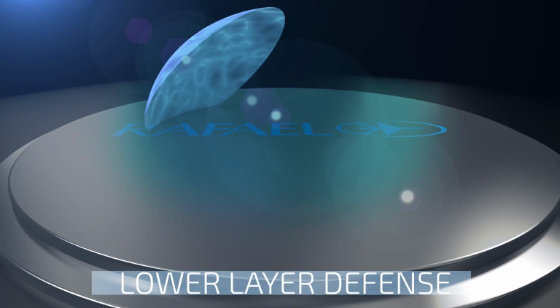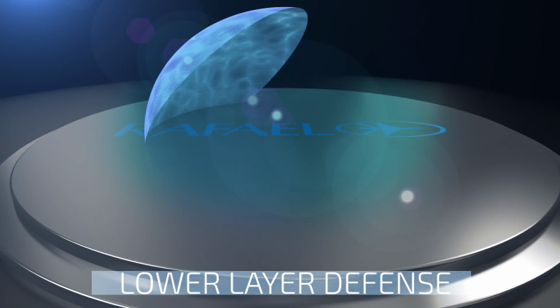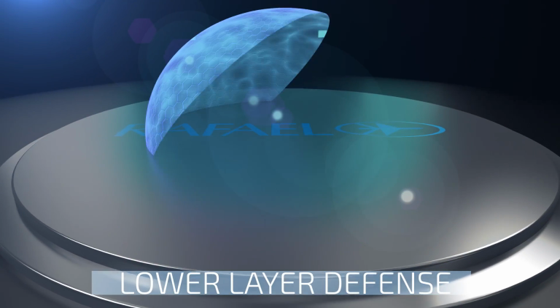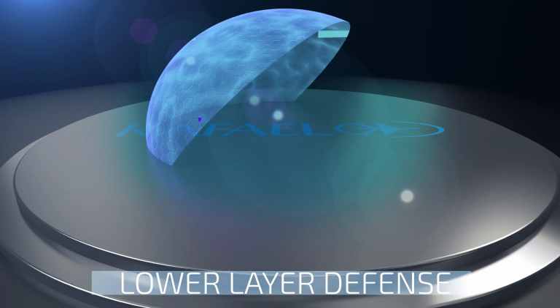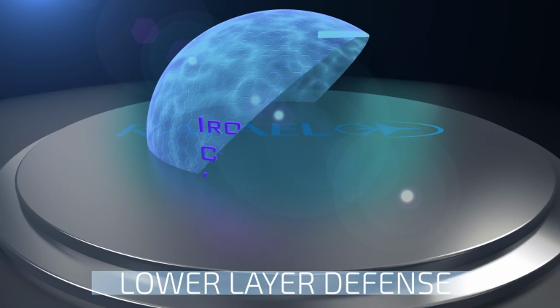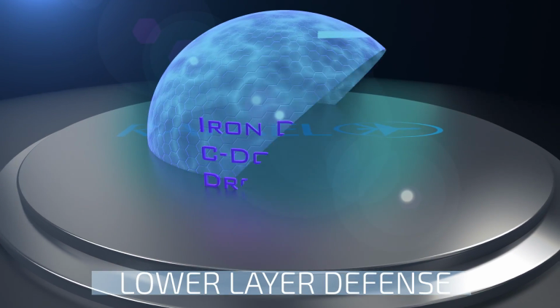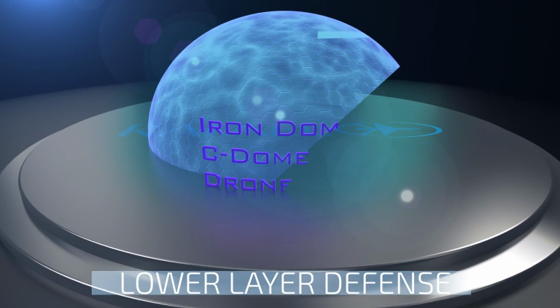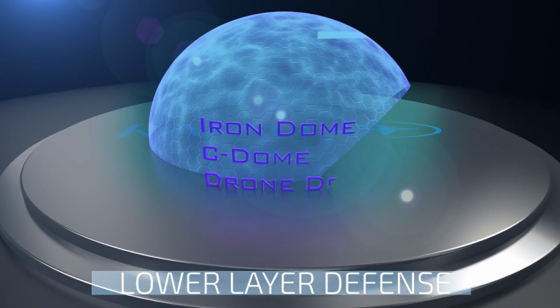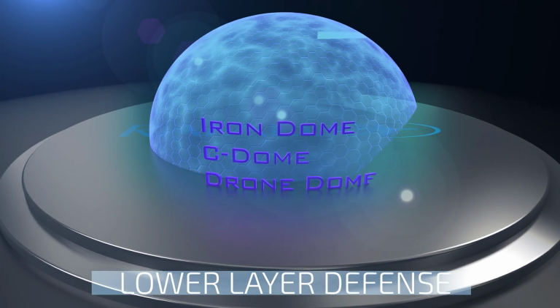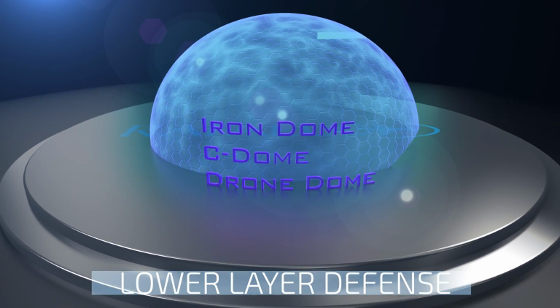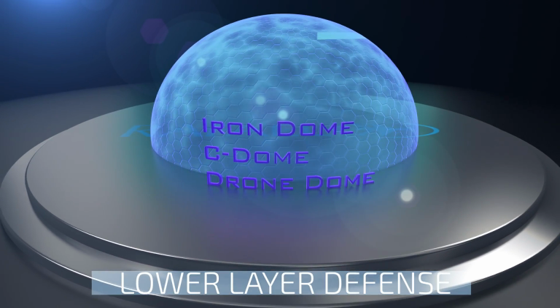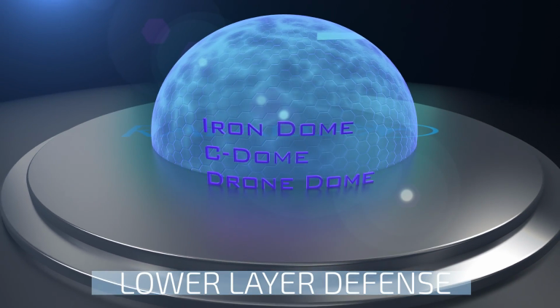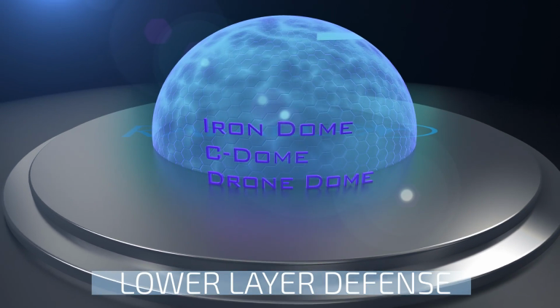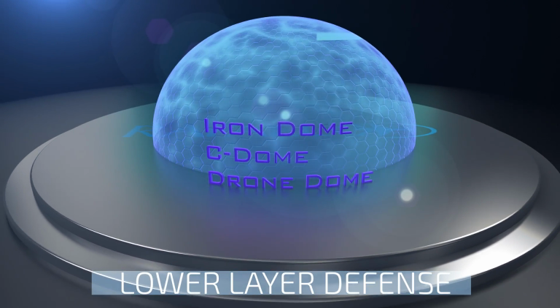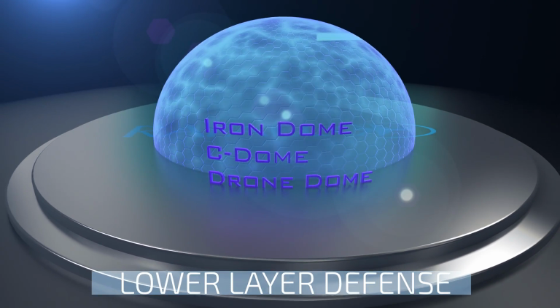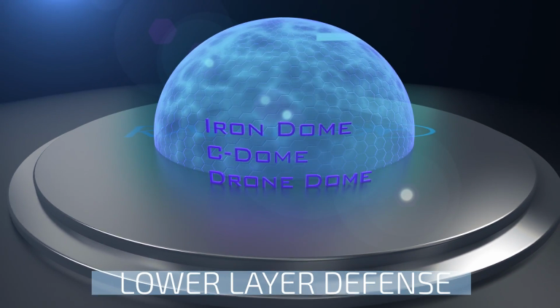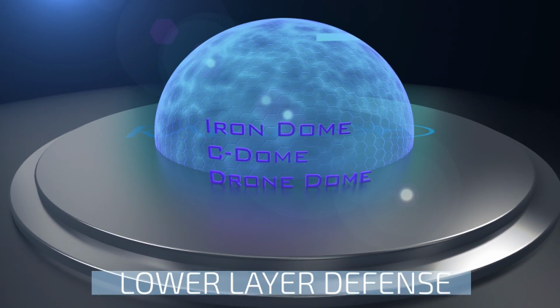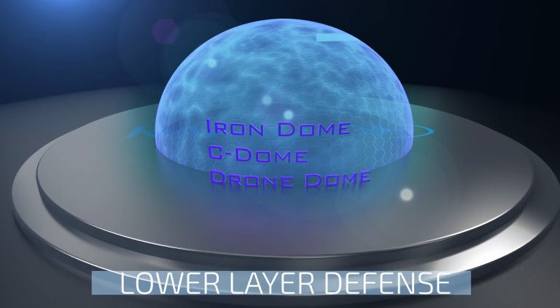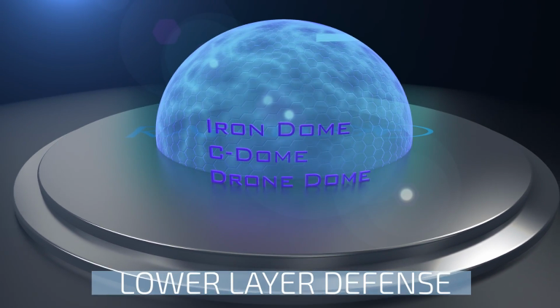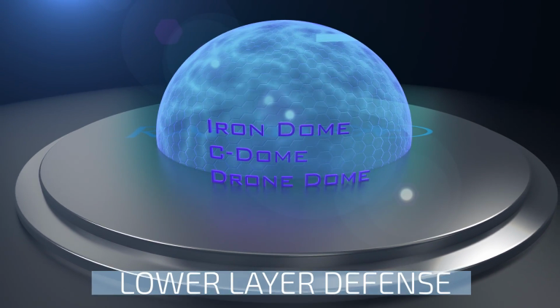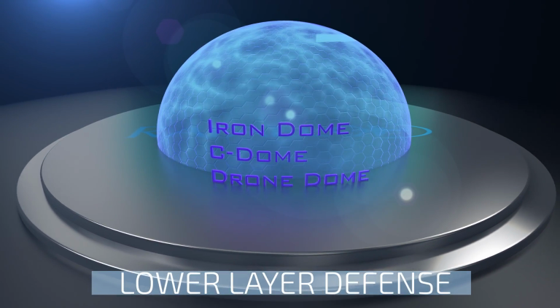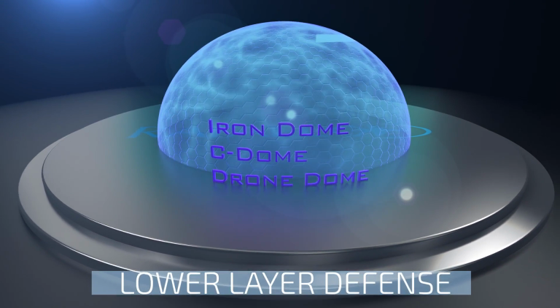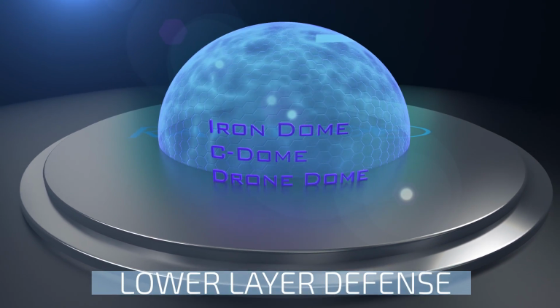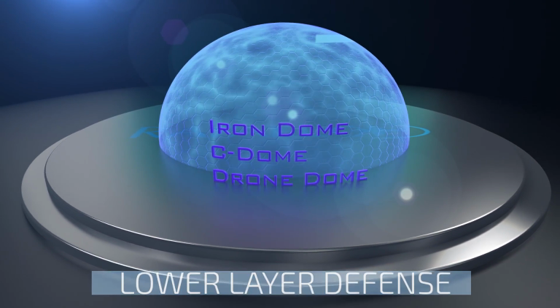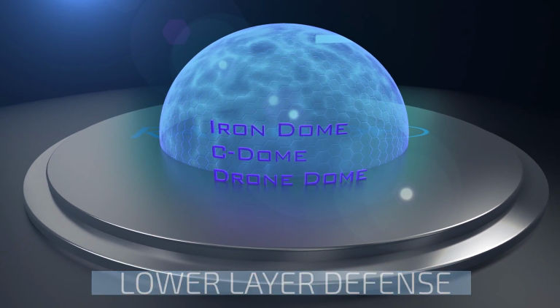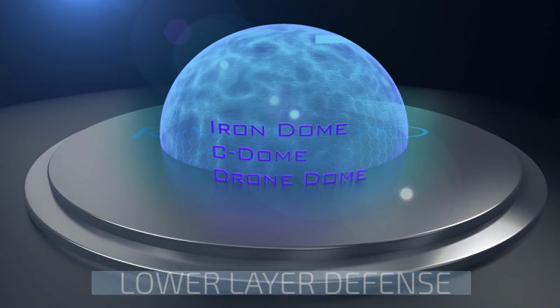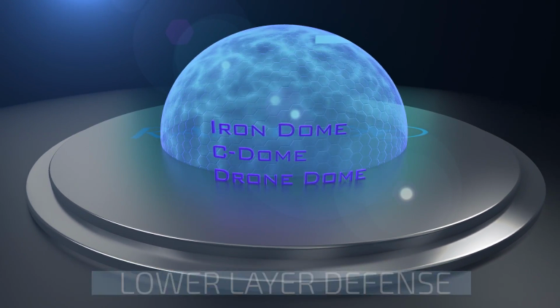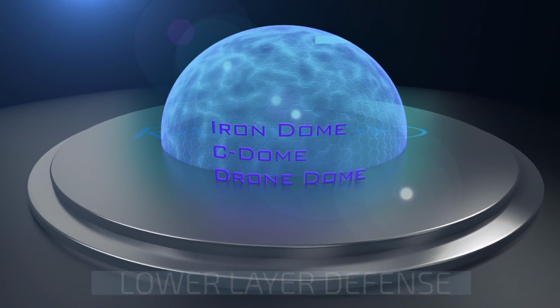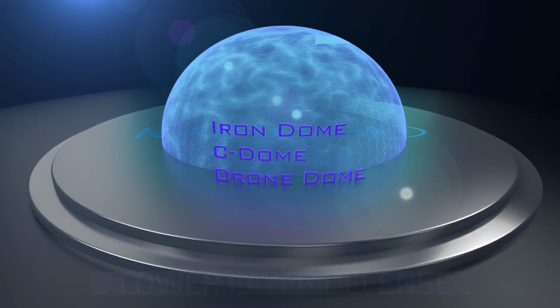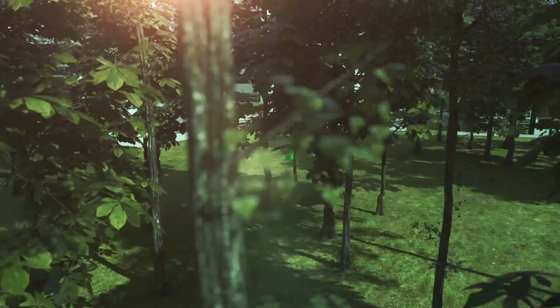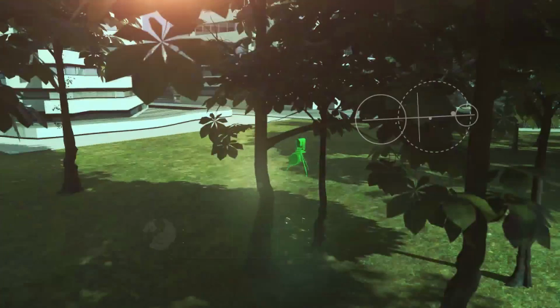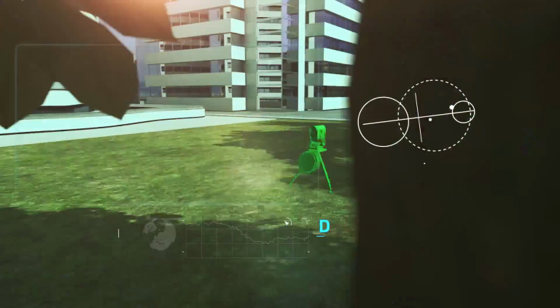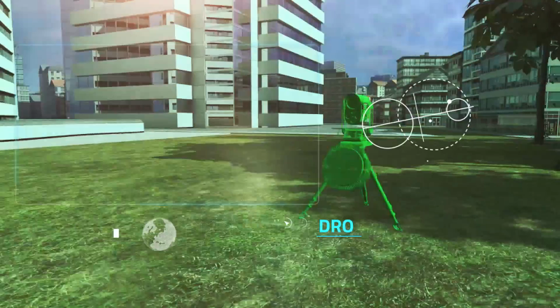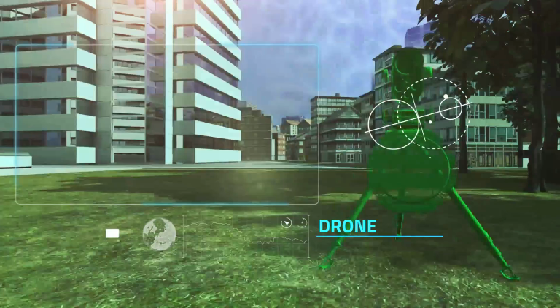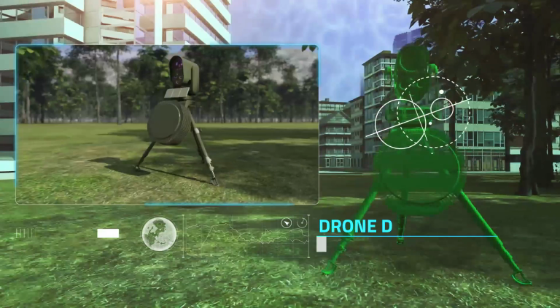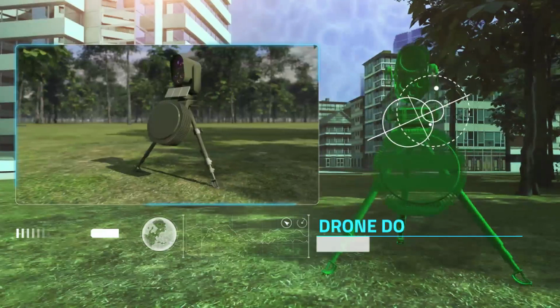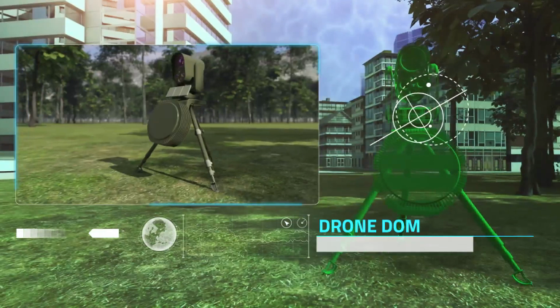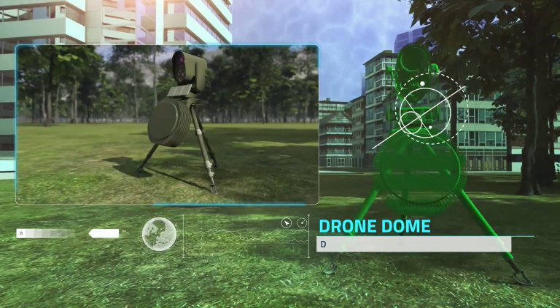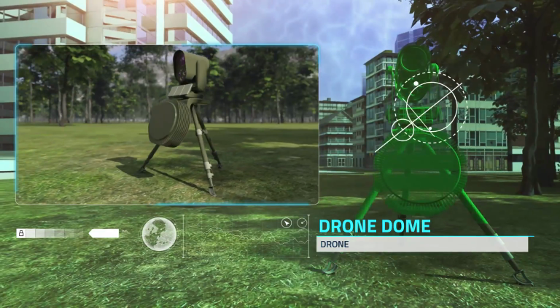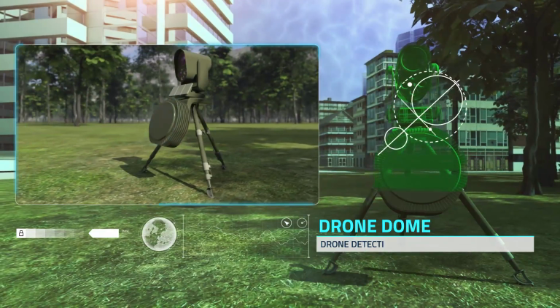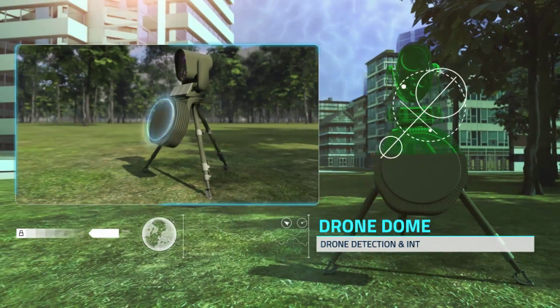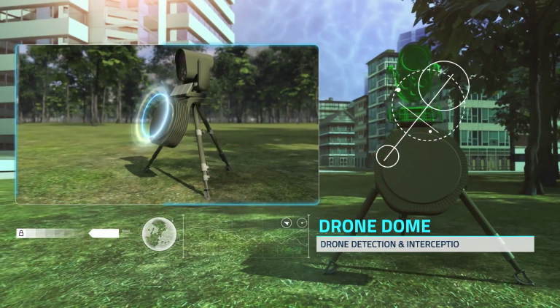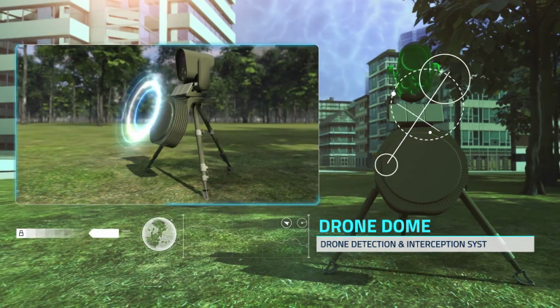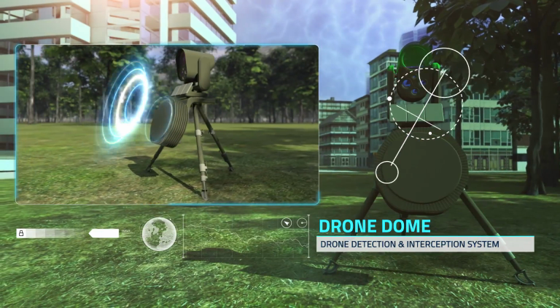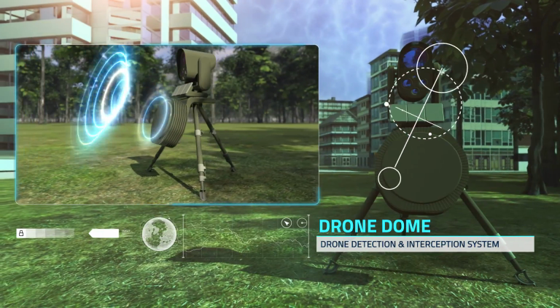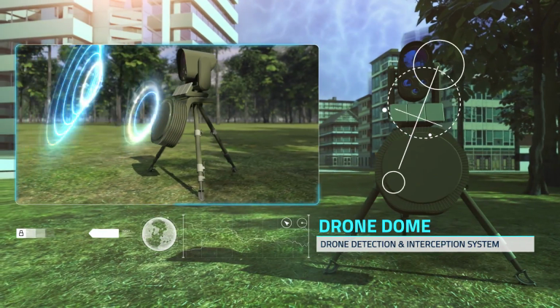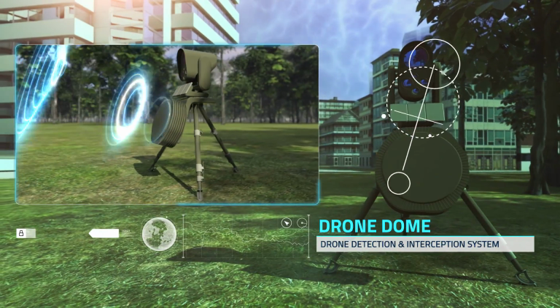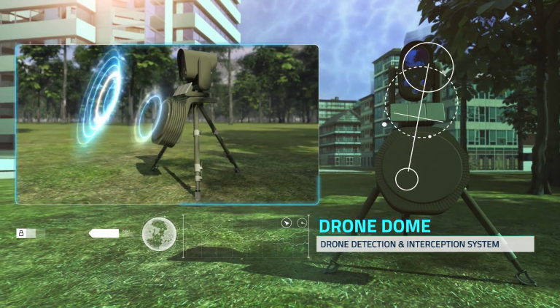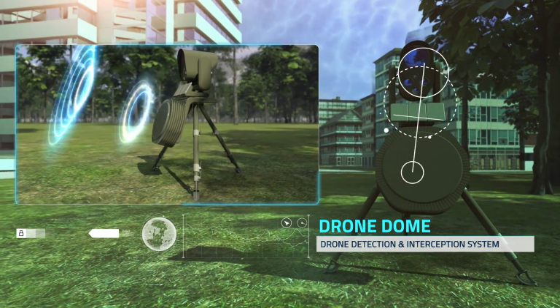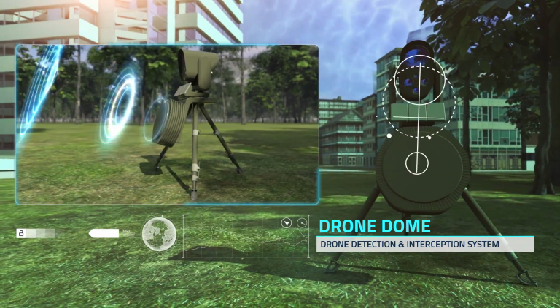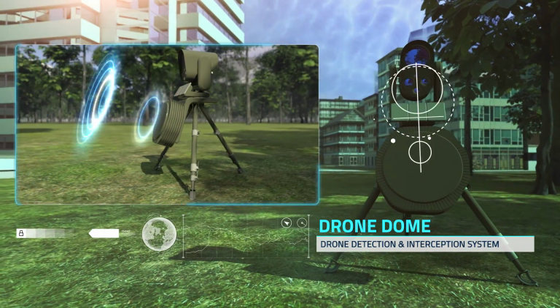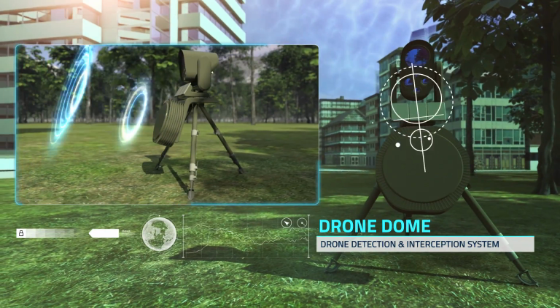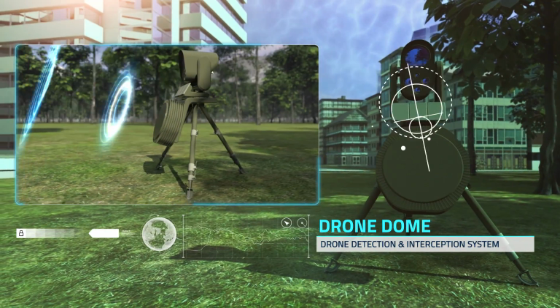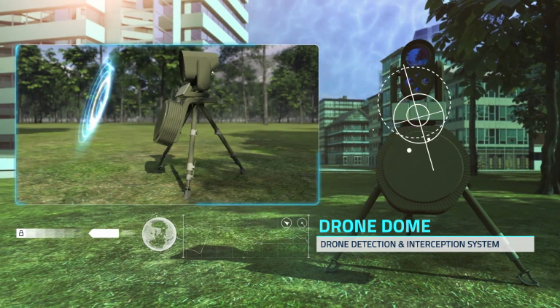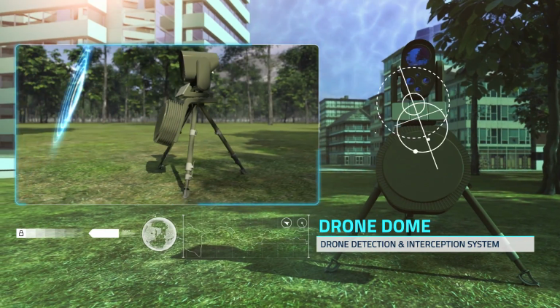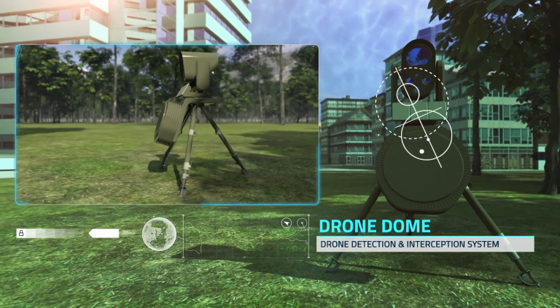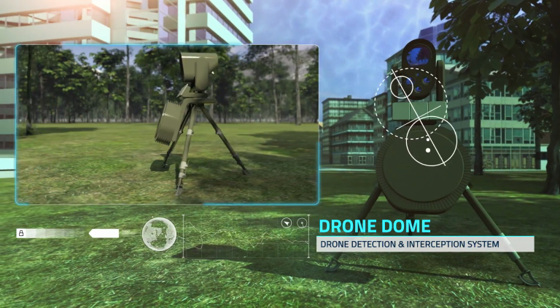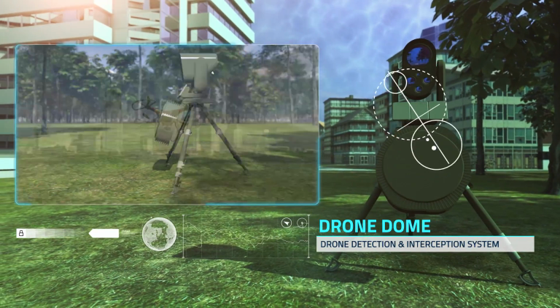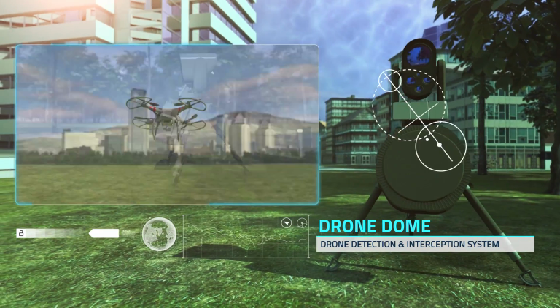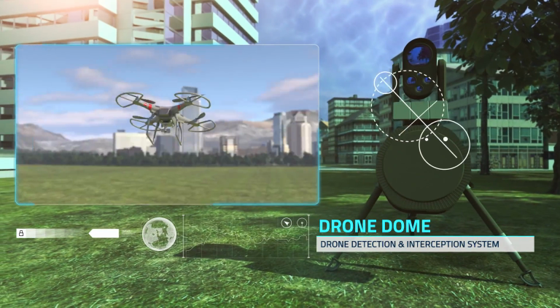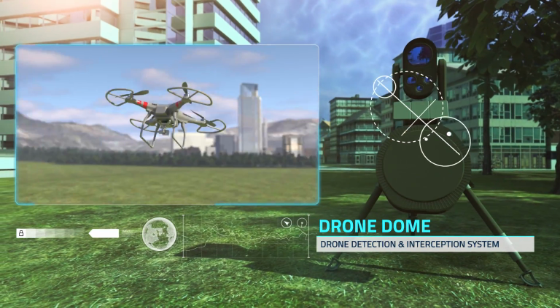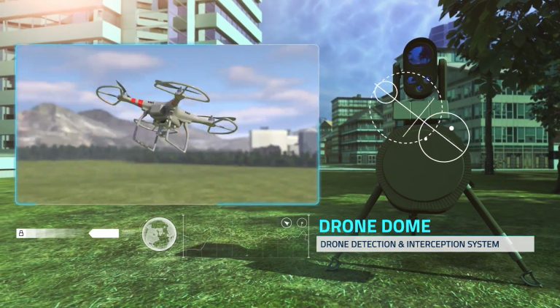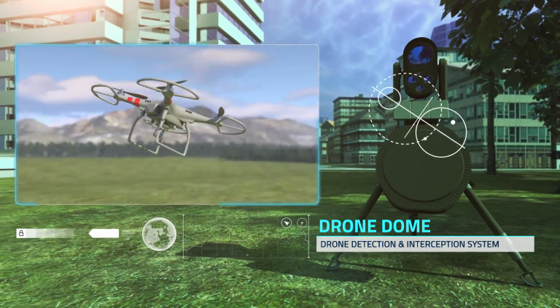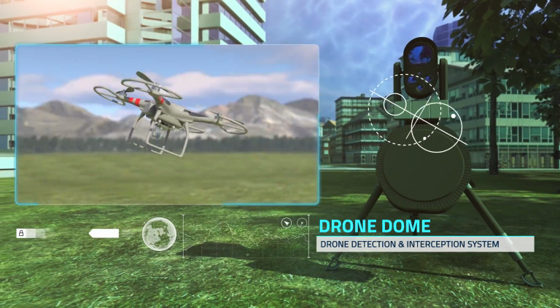The lower layer is comprised of Drone Dome, a system for quick detection and neutralization of hostile drones.